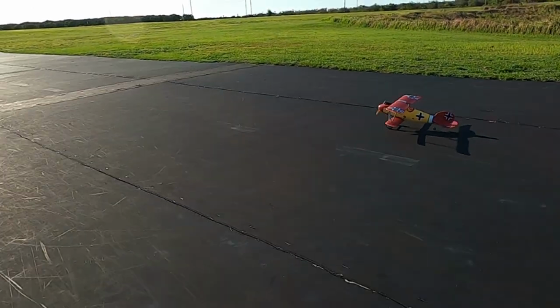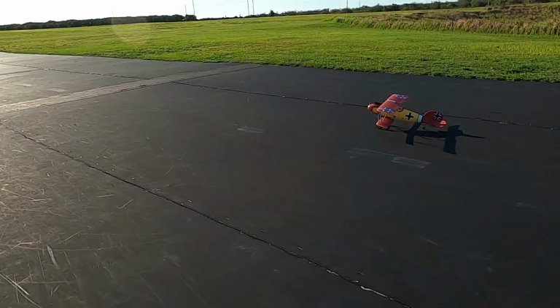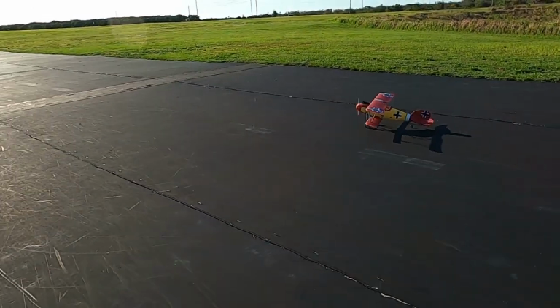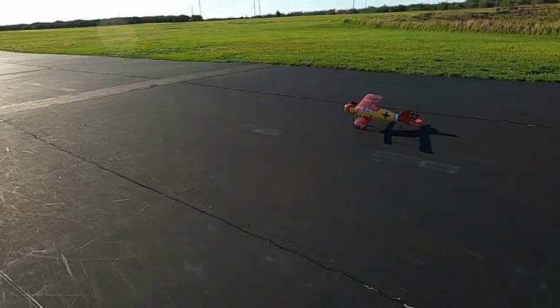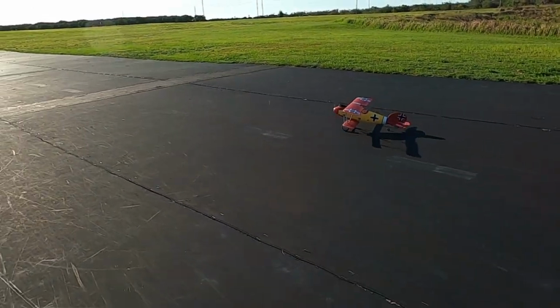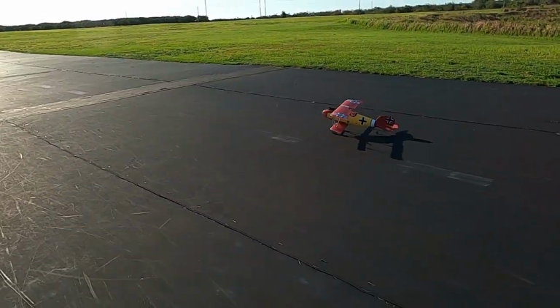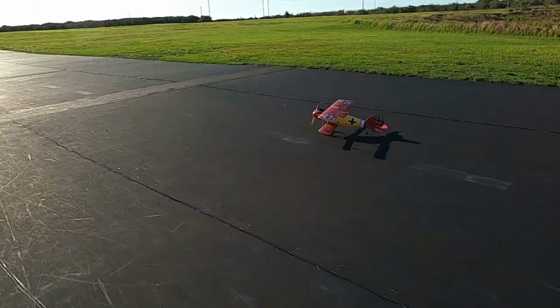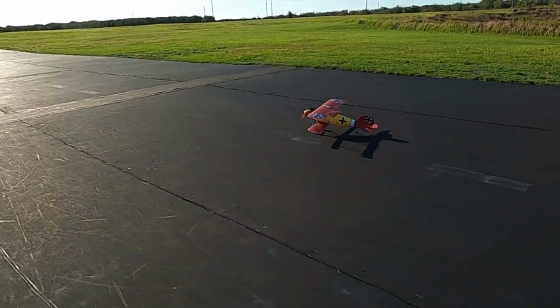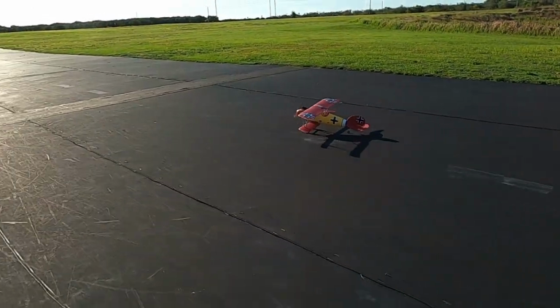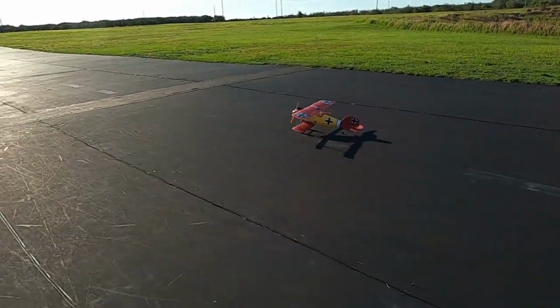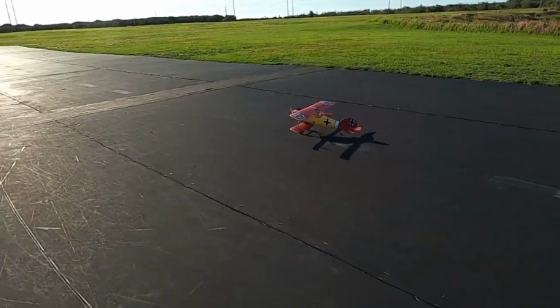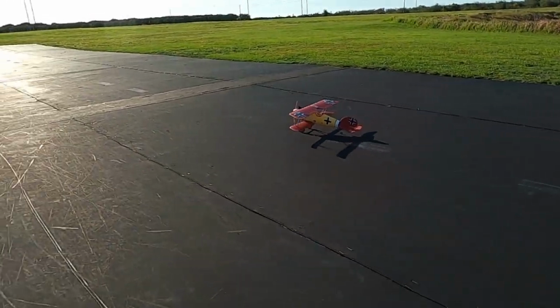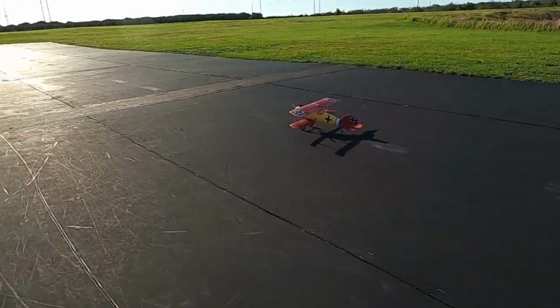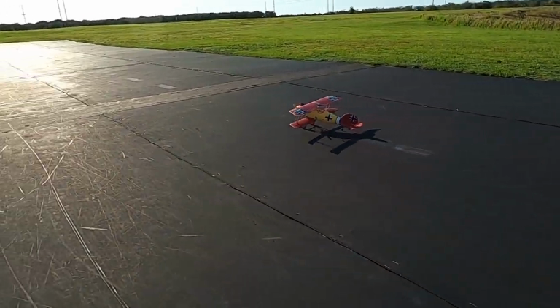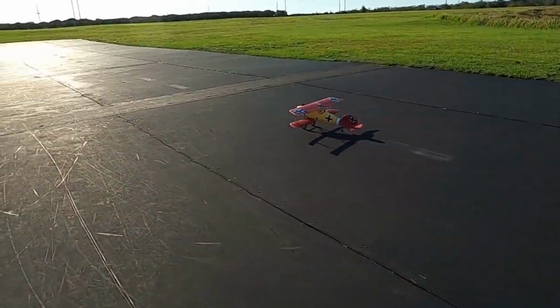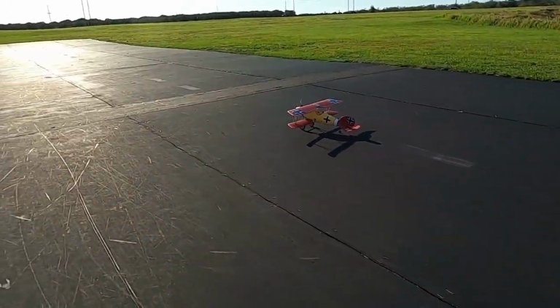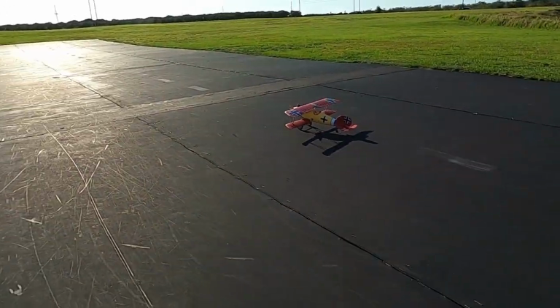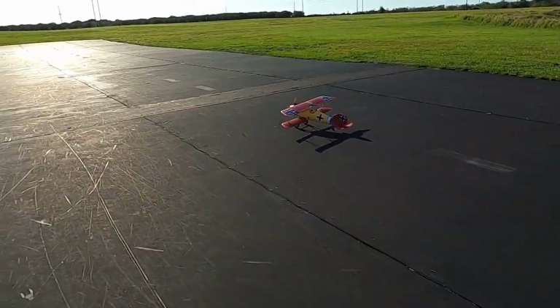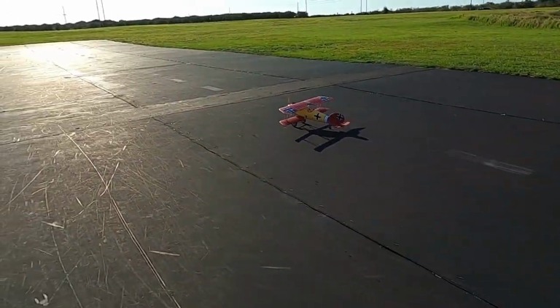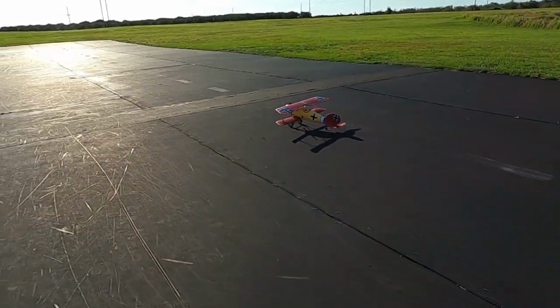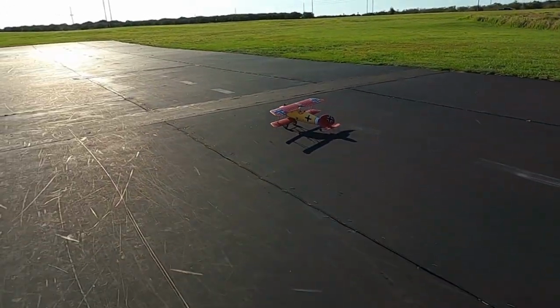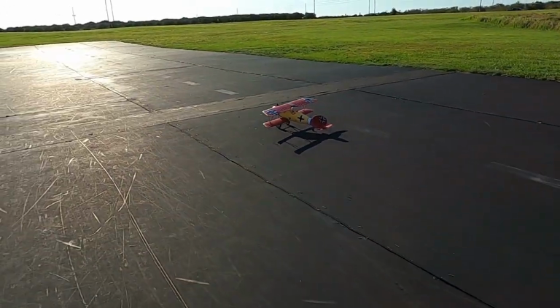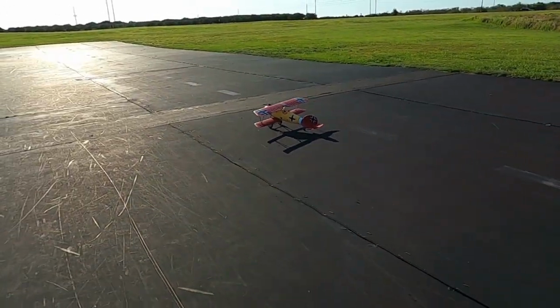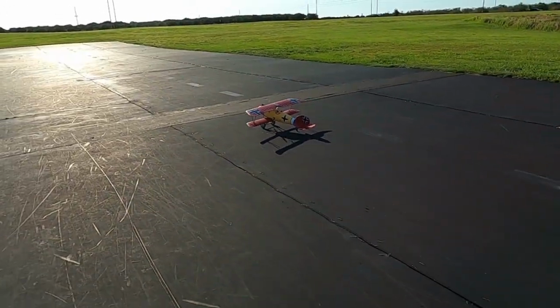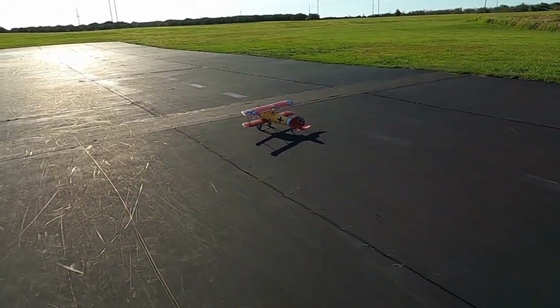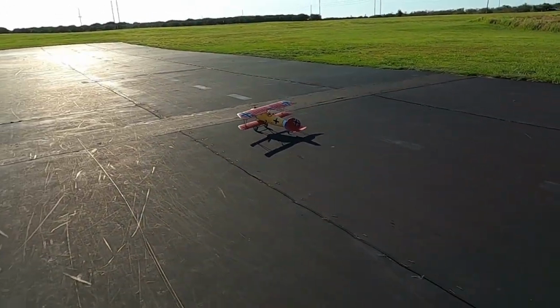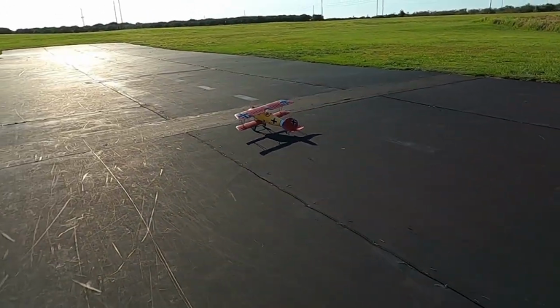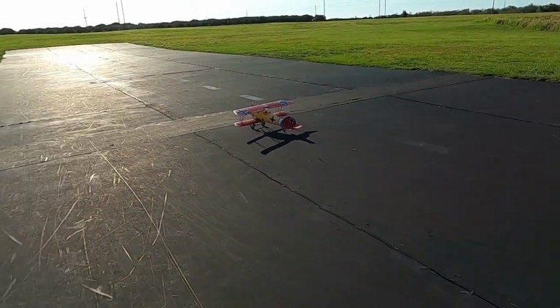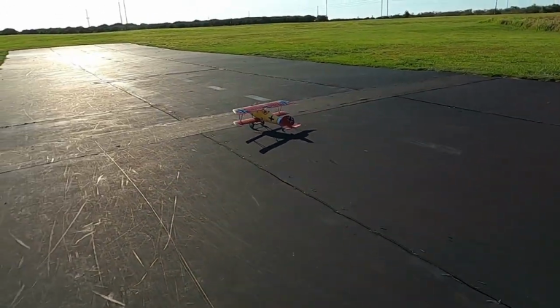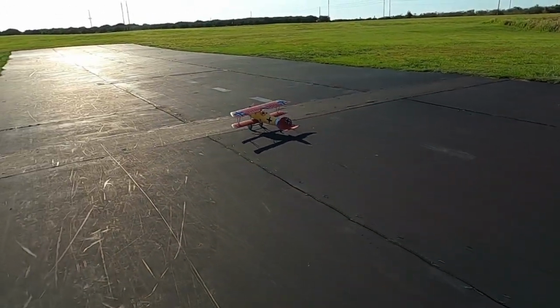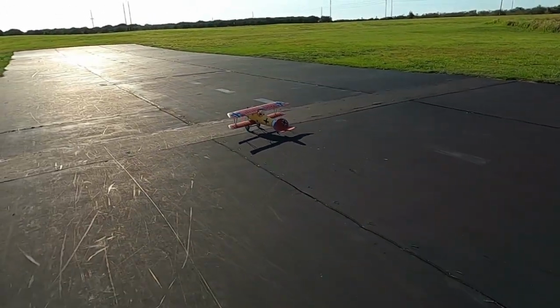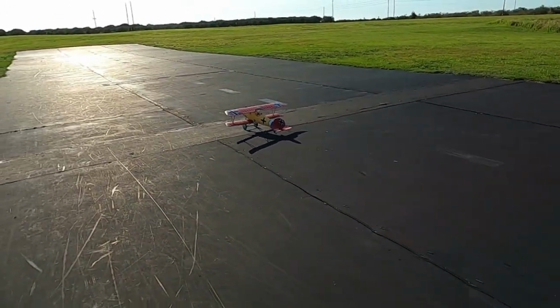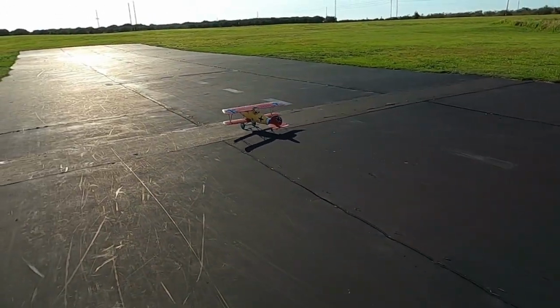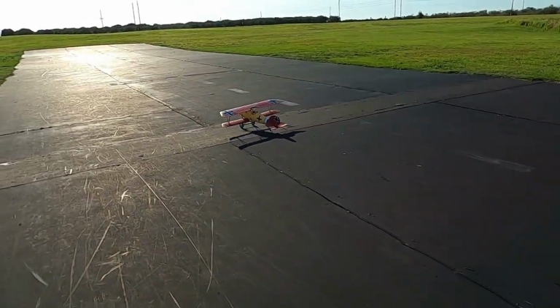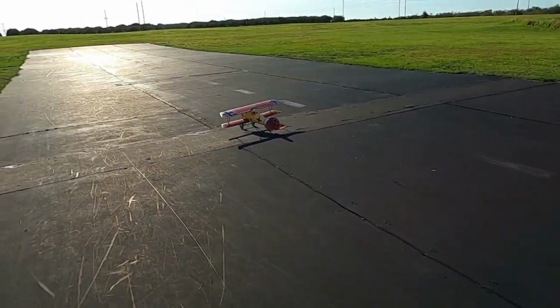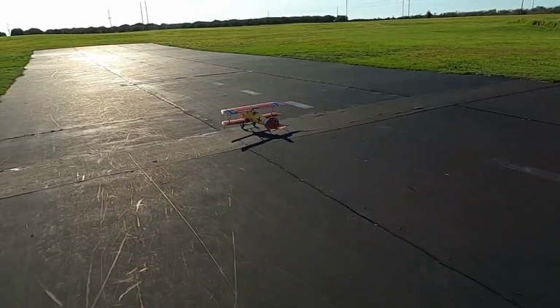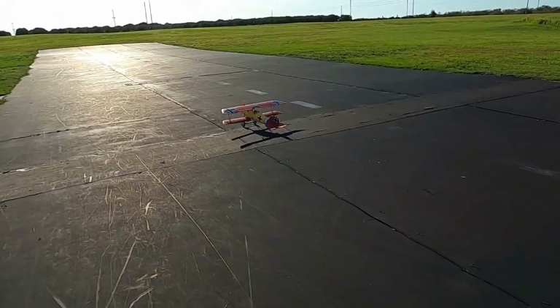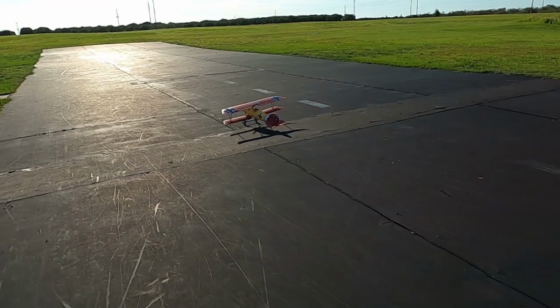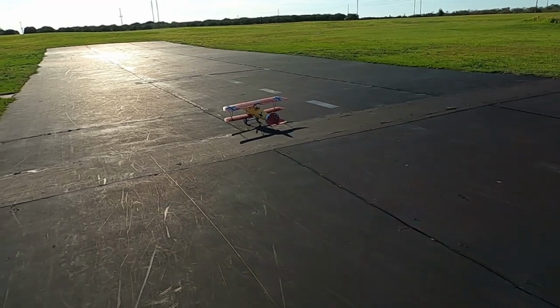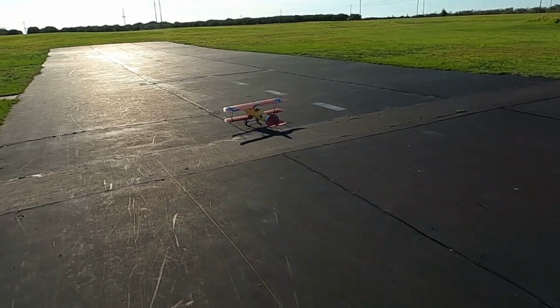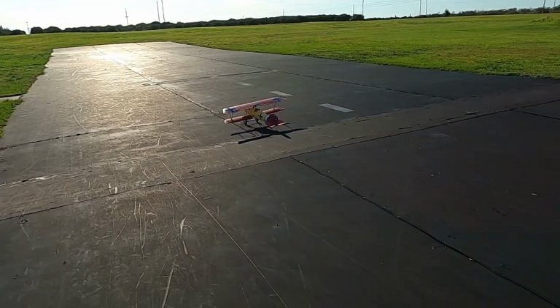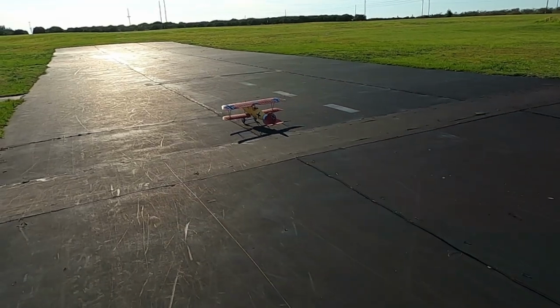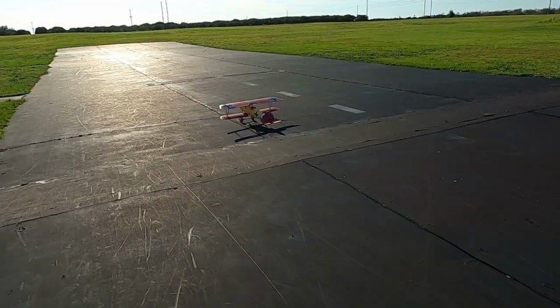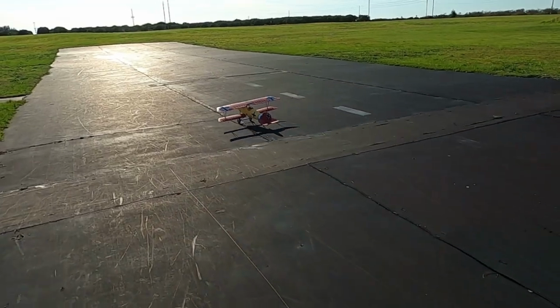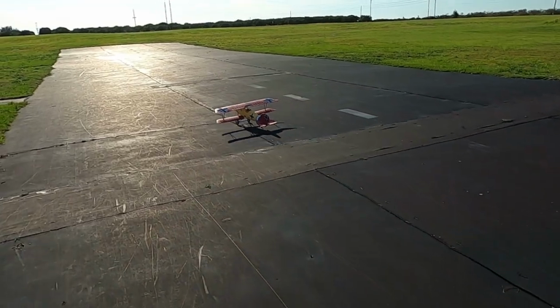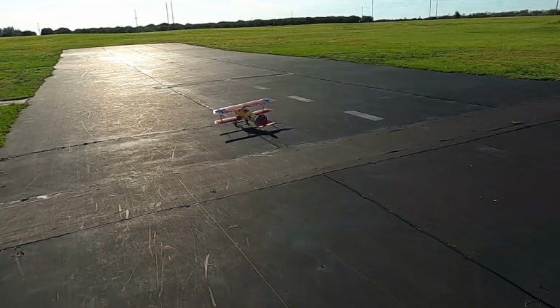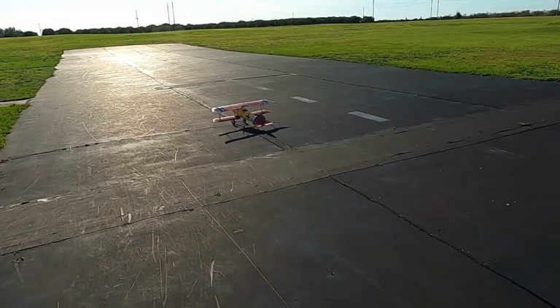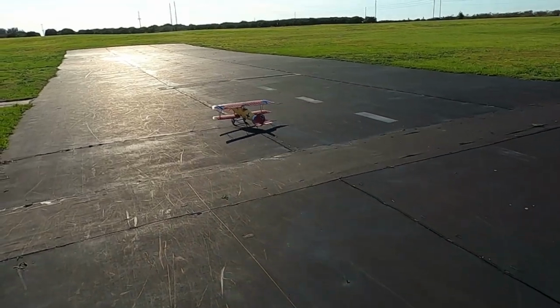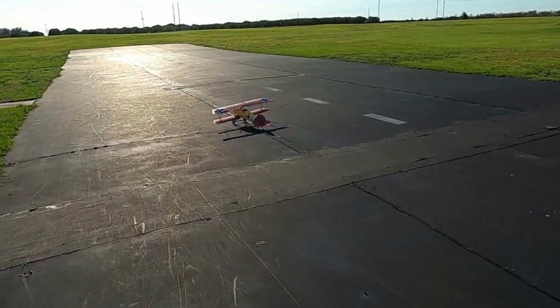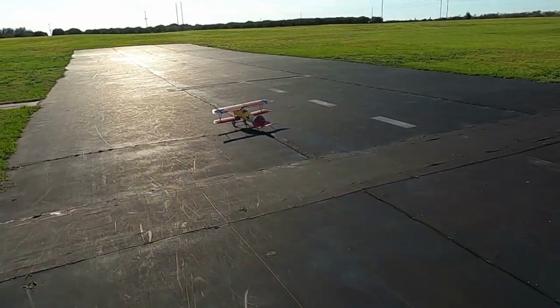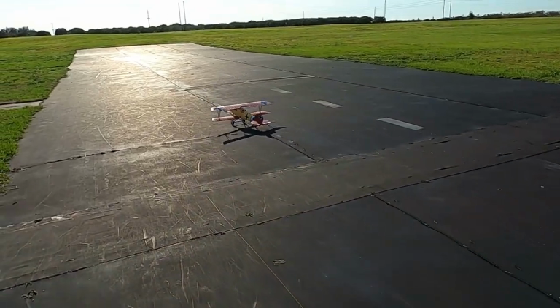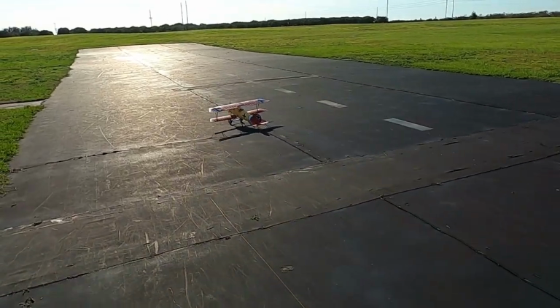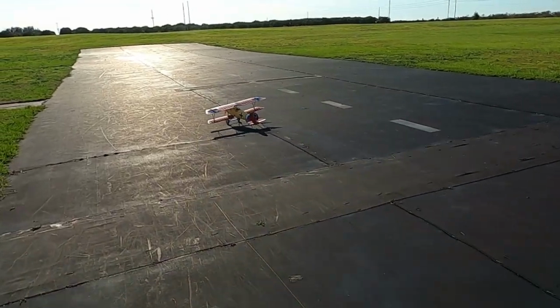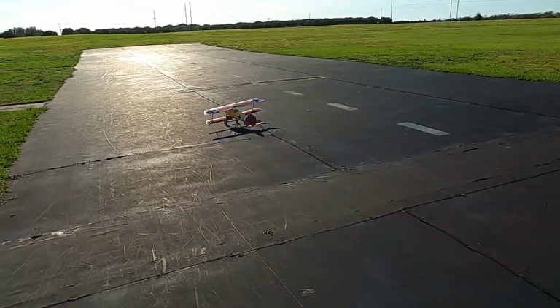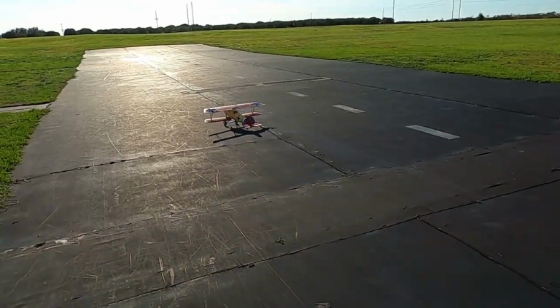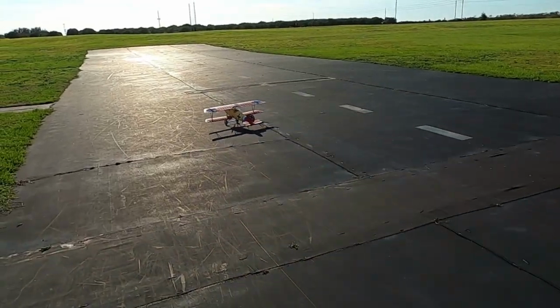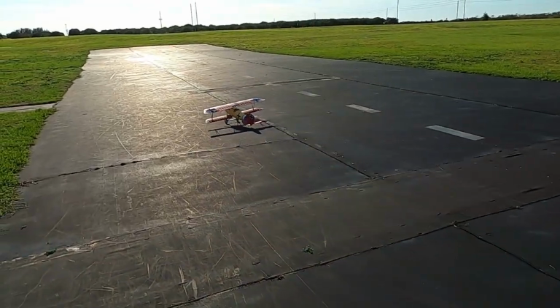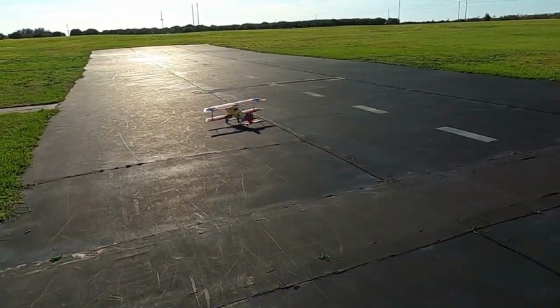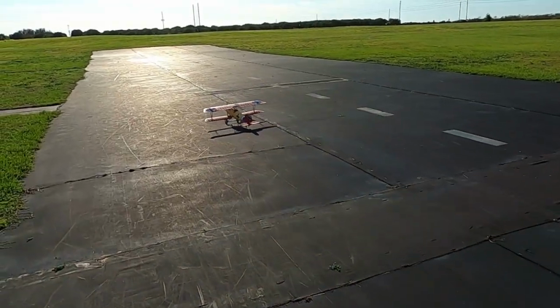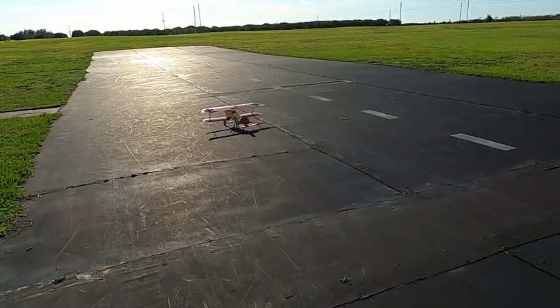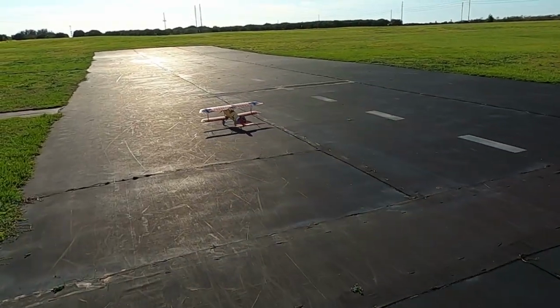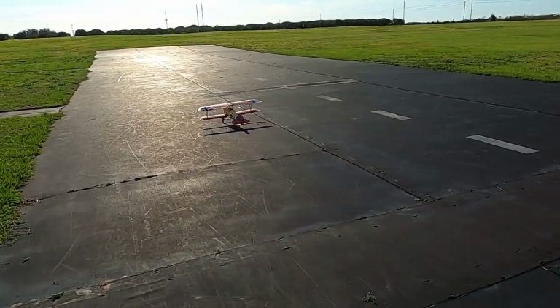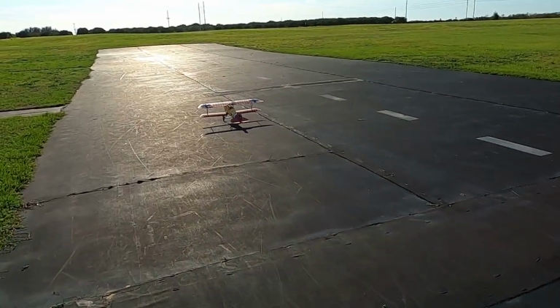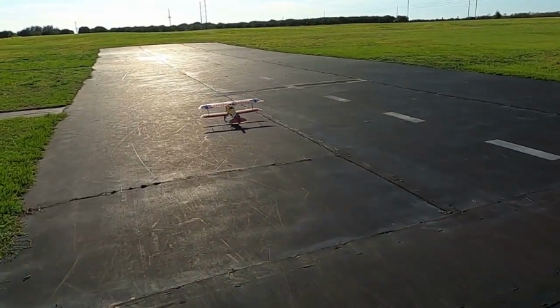She doesn't seem tail heavy, so I think the ounce and a half weight I put in the nose seems to be working really well.